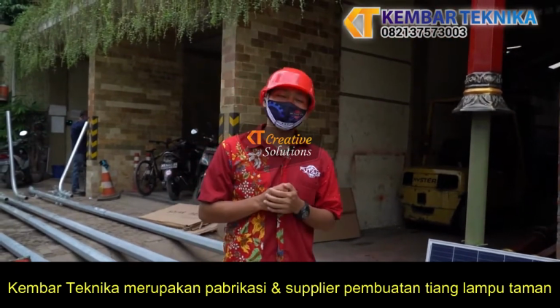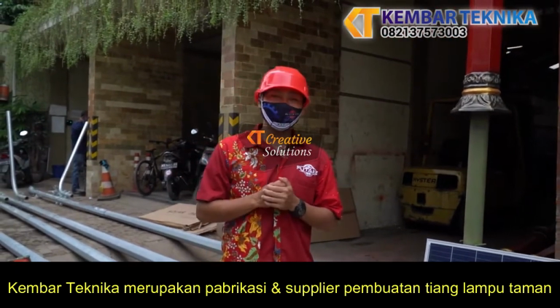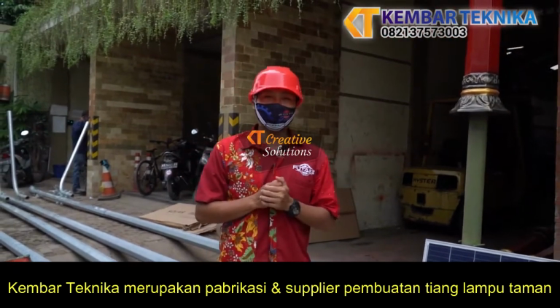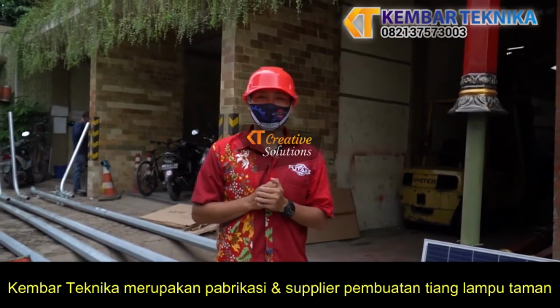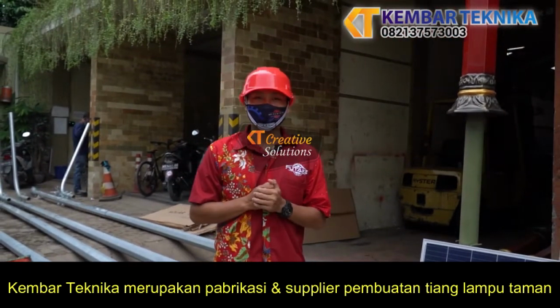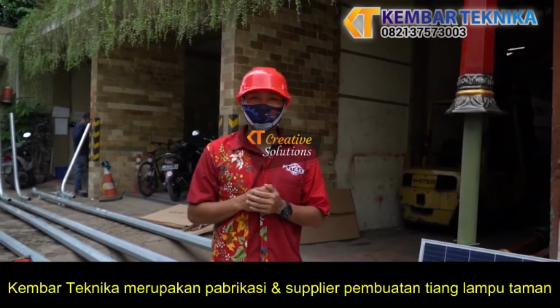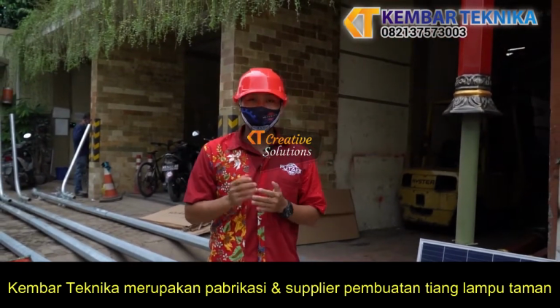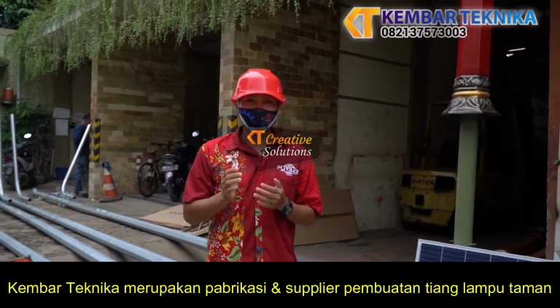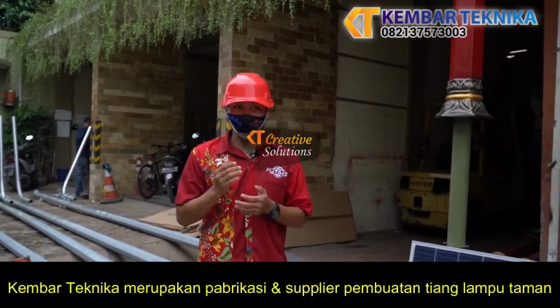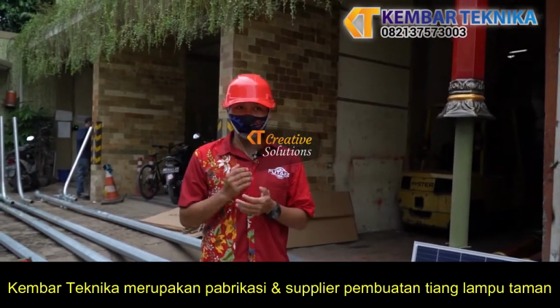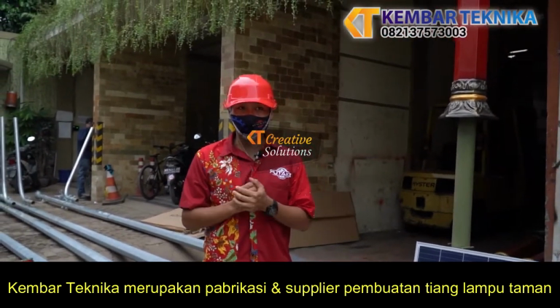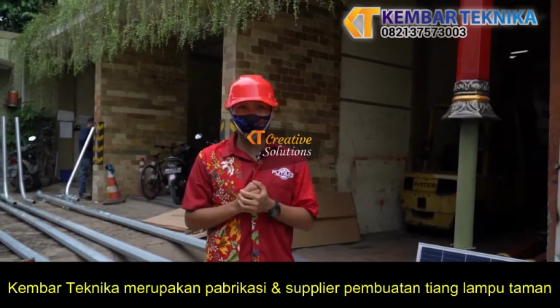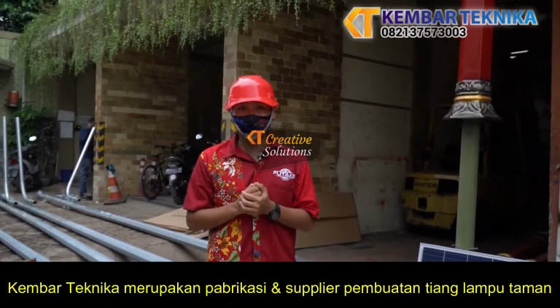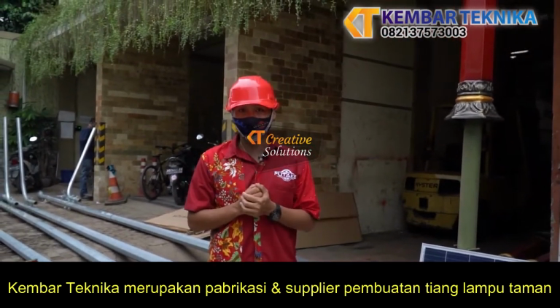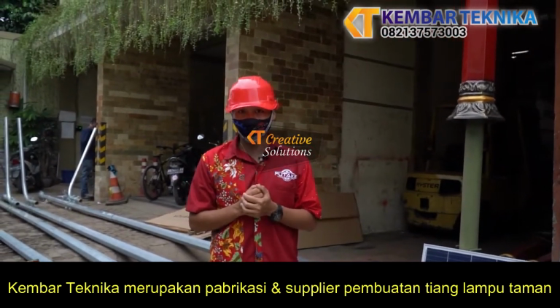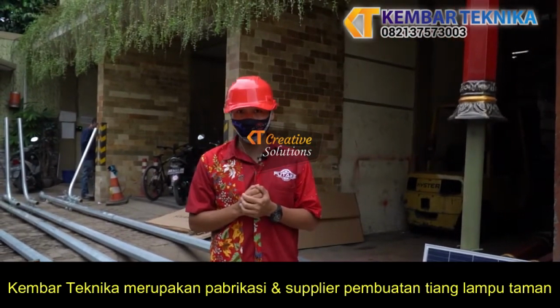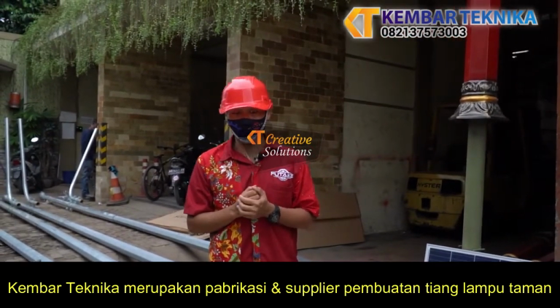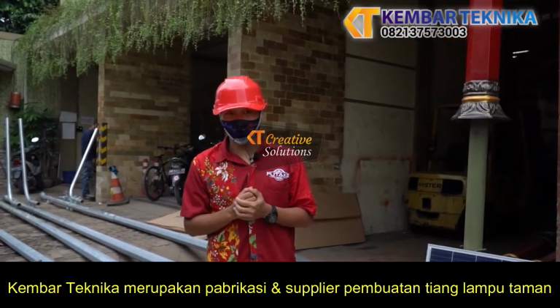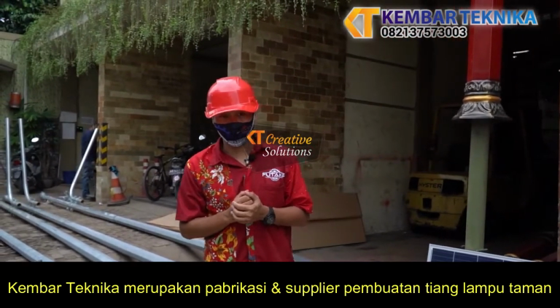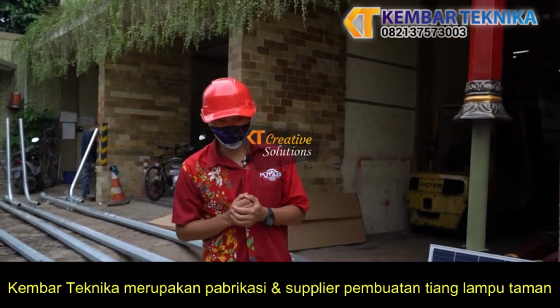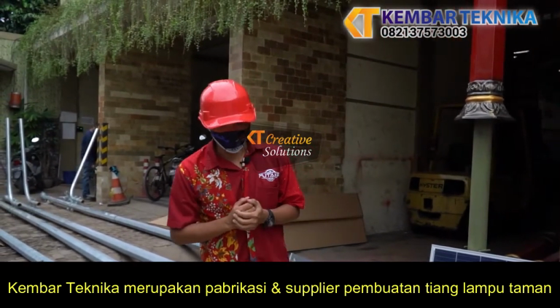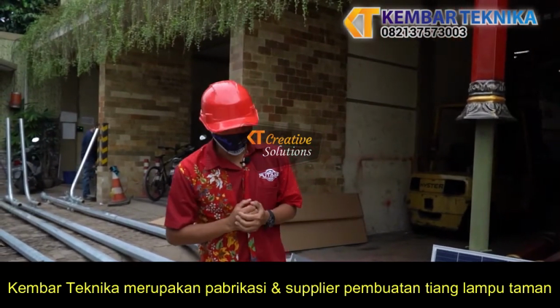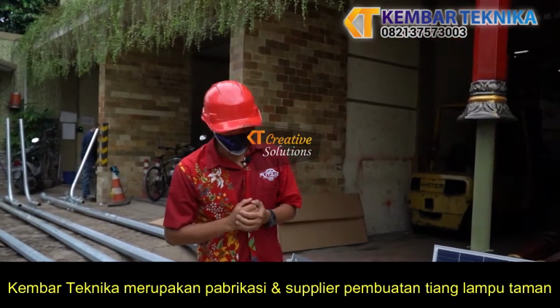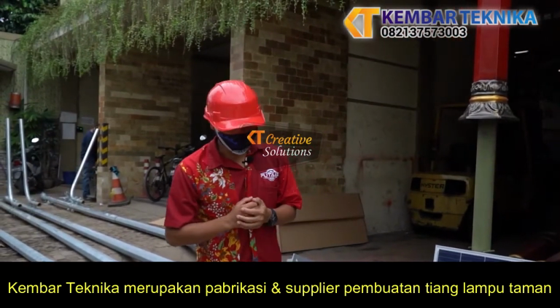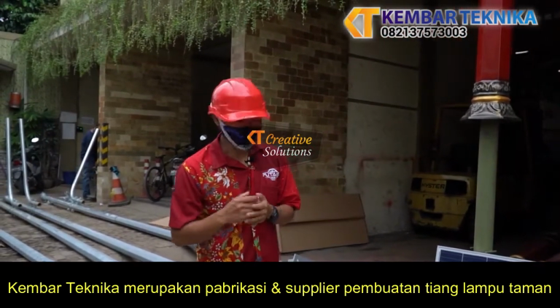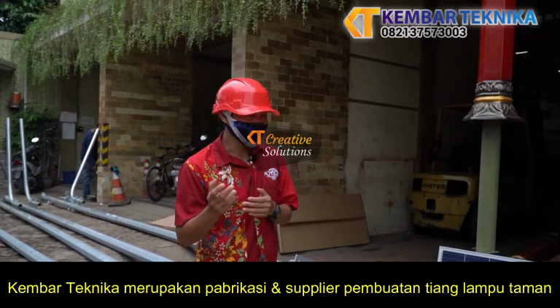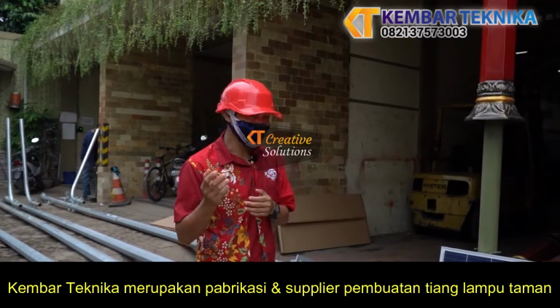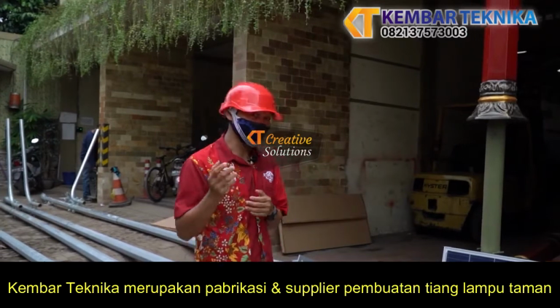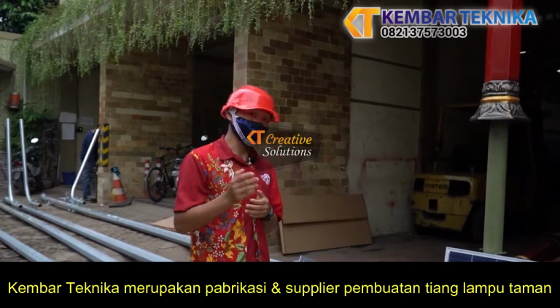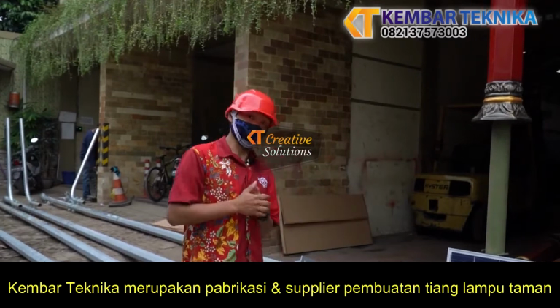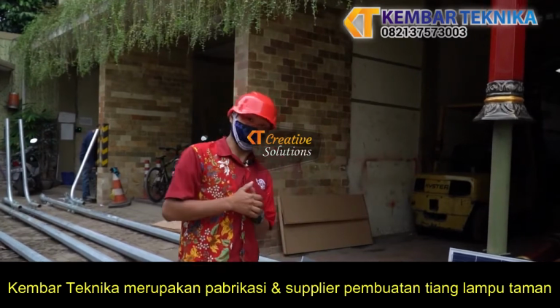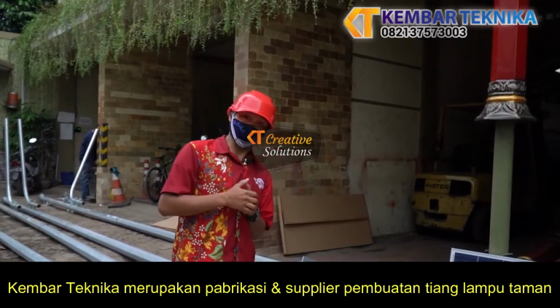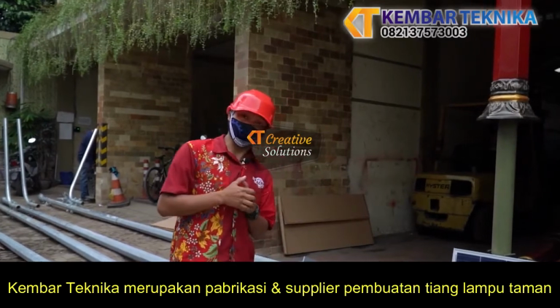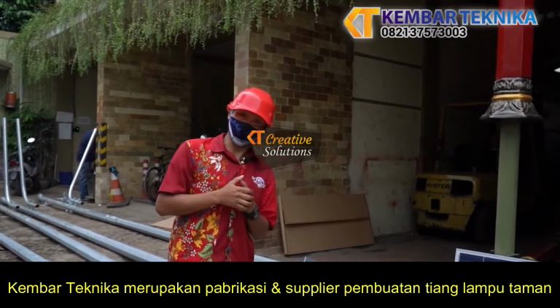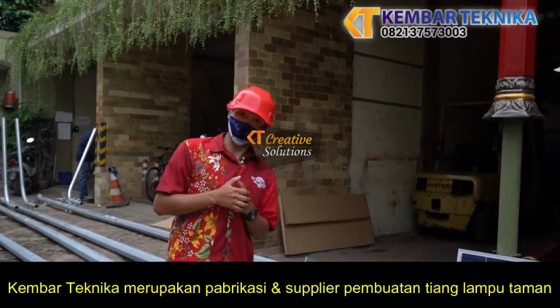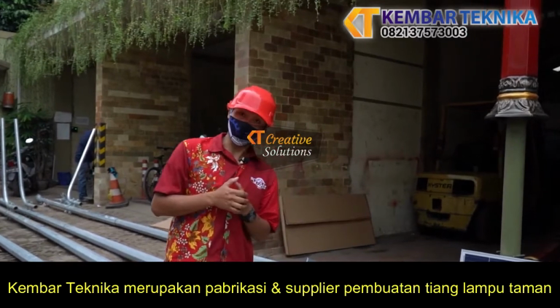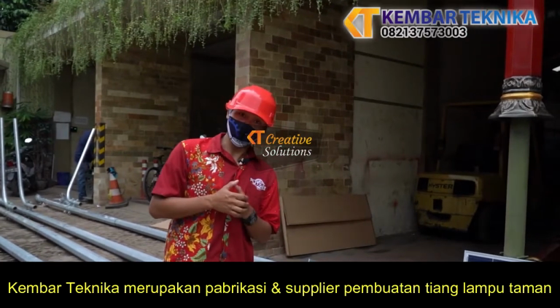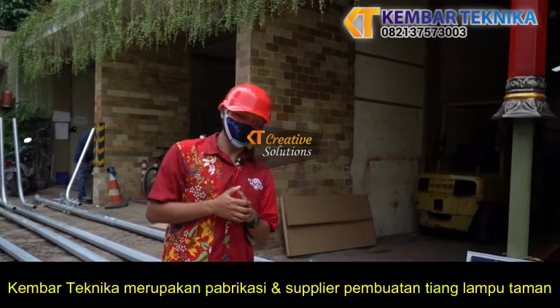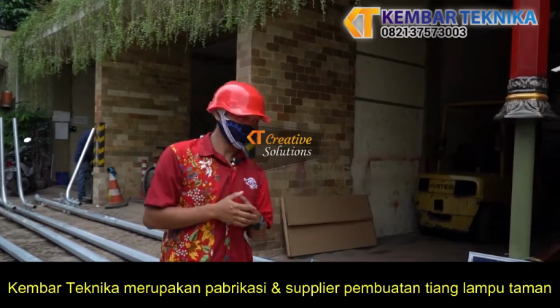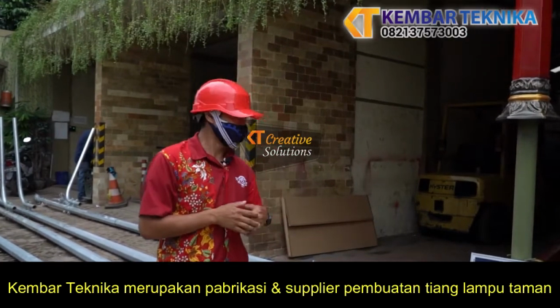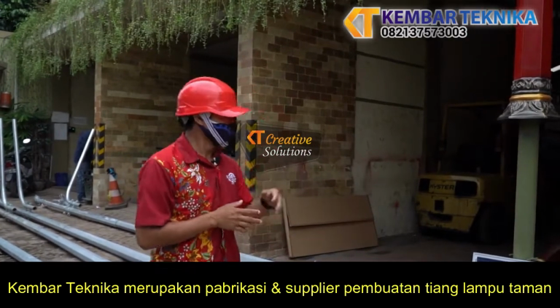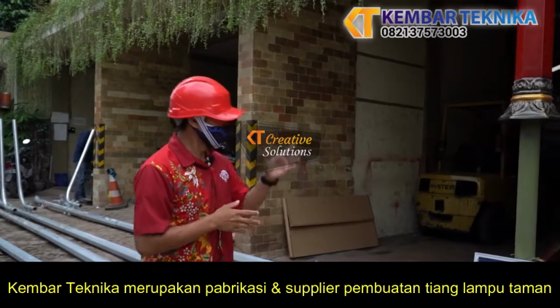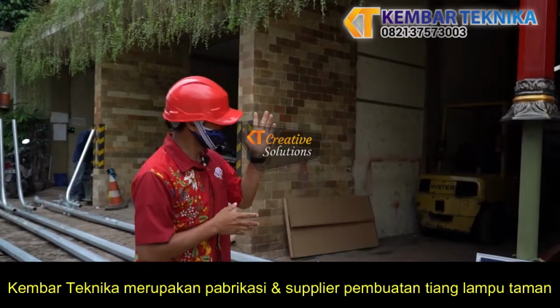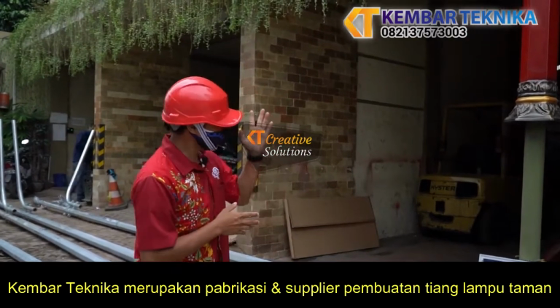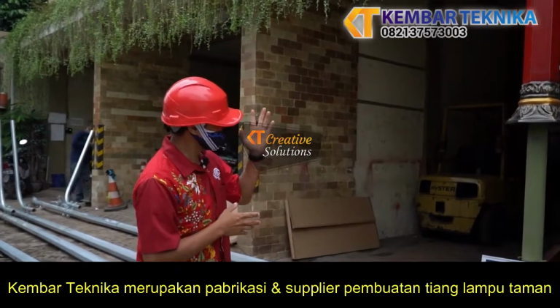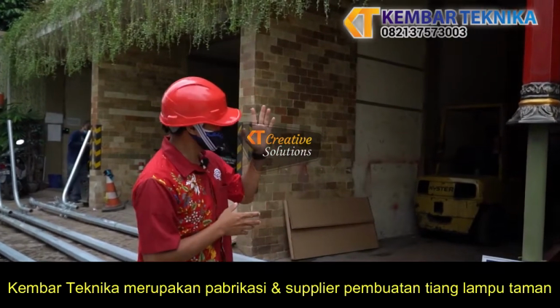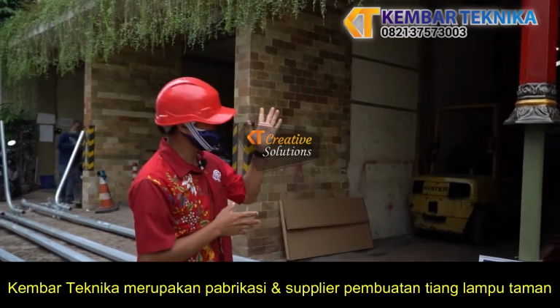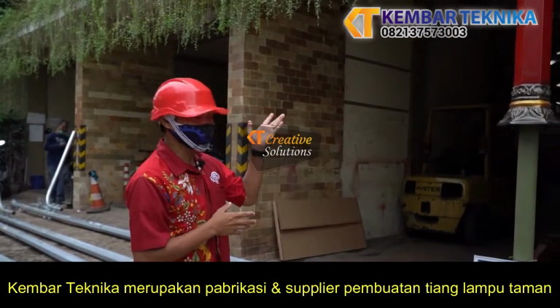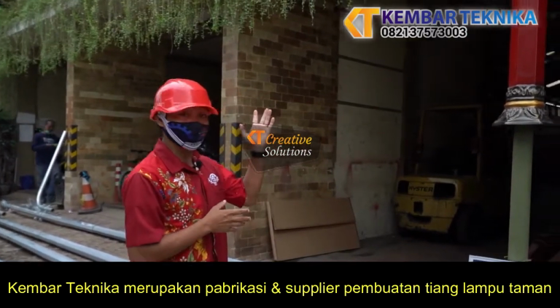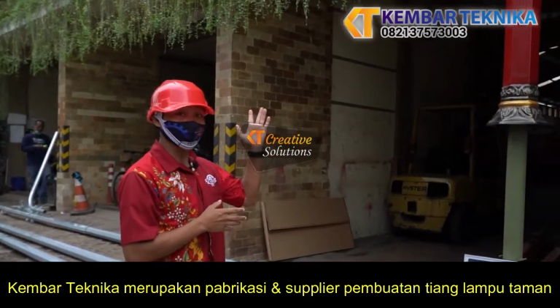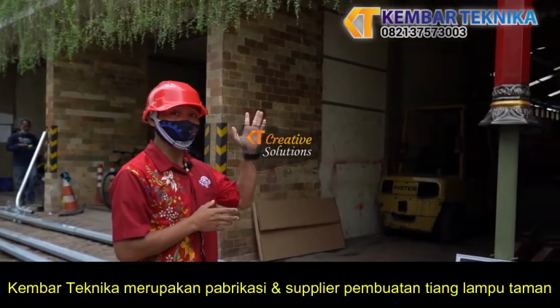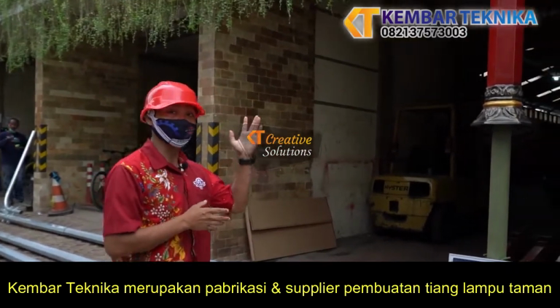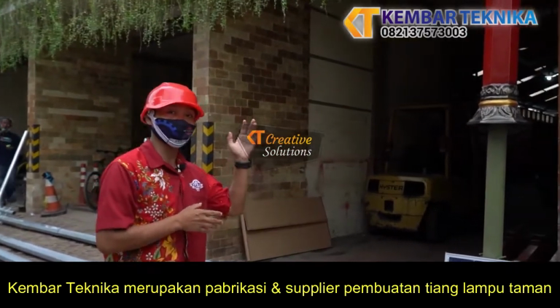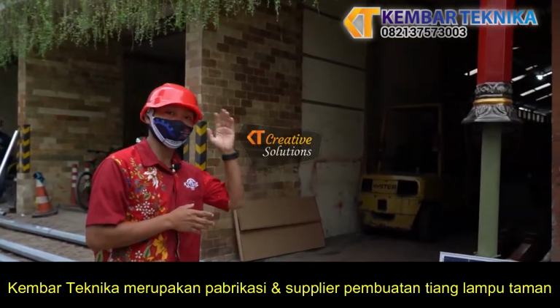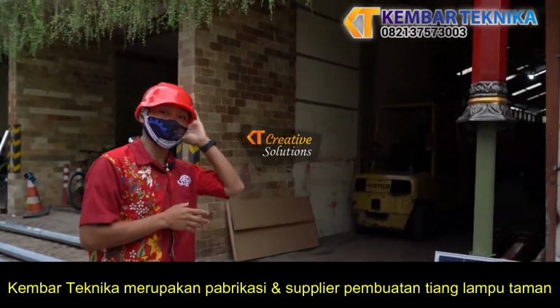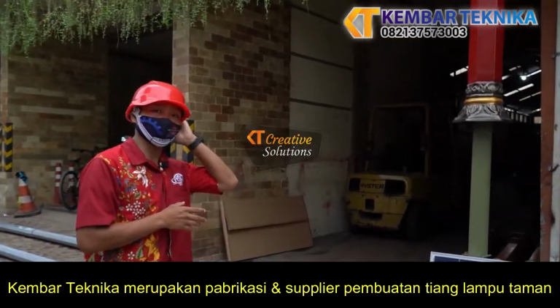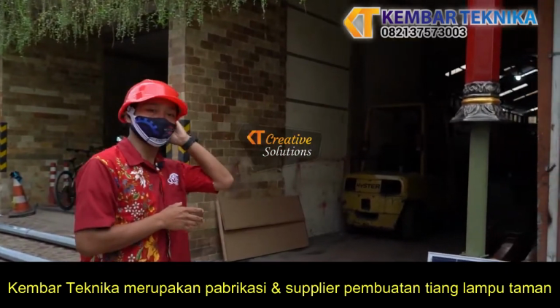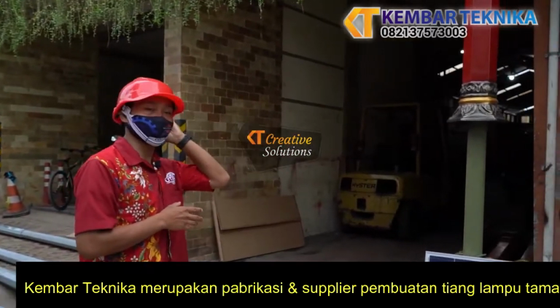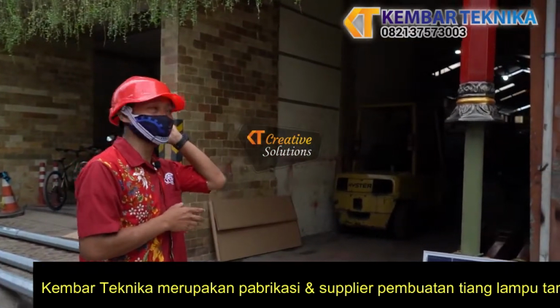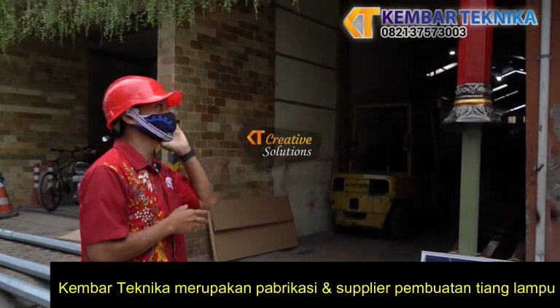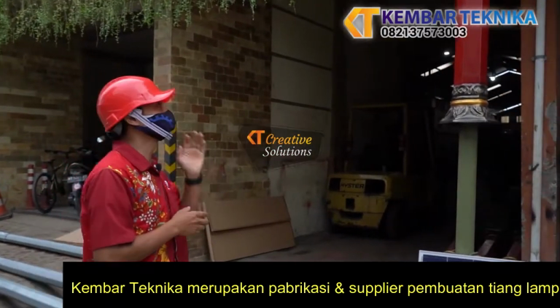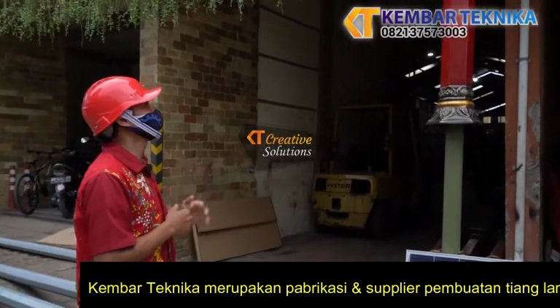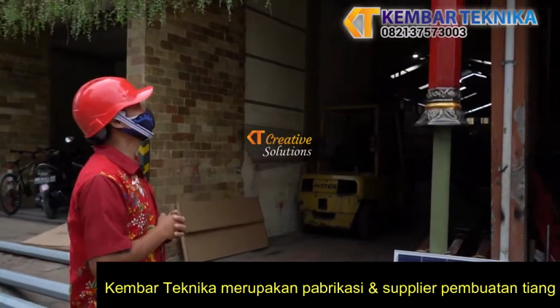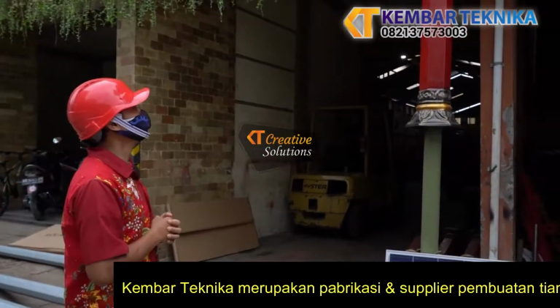Welcome to Bidang Penderangan Jalan. We are a specialist, and we are going to introduce one of our products which is the Lampu Taman.